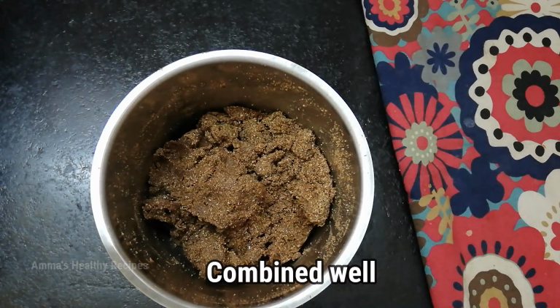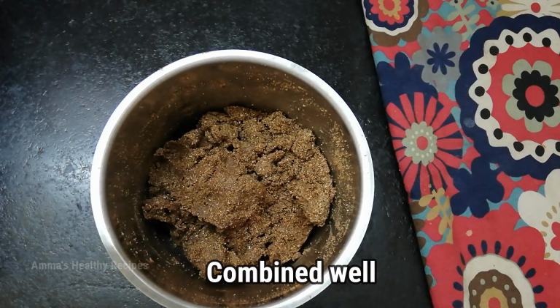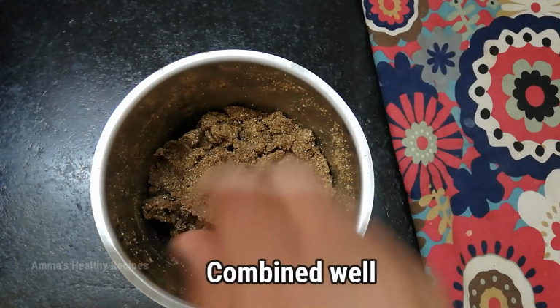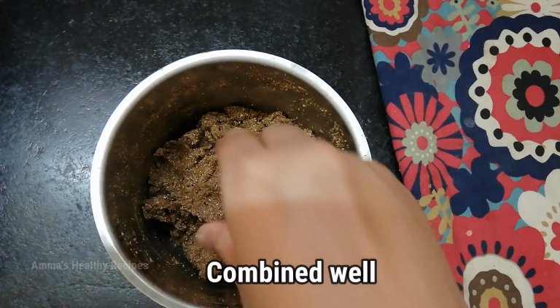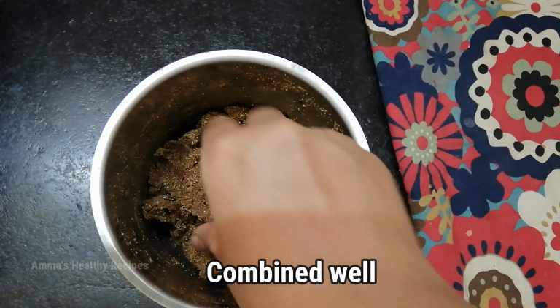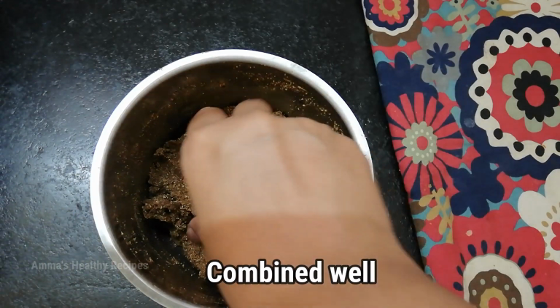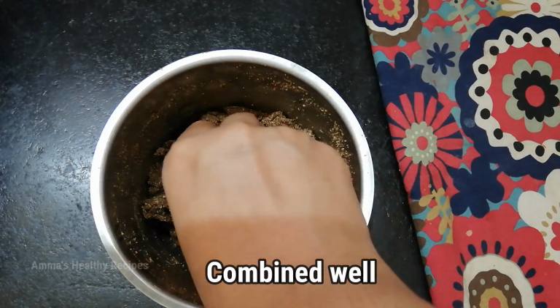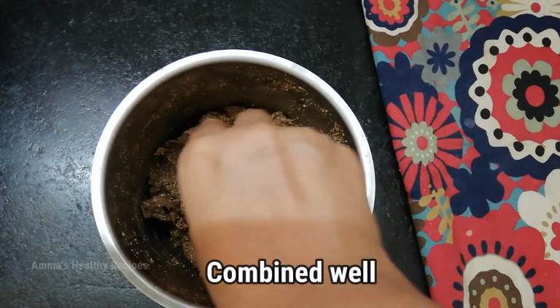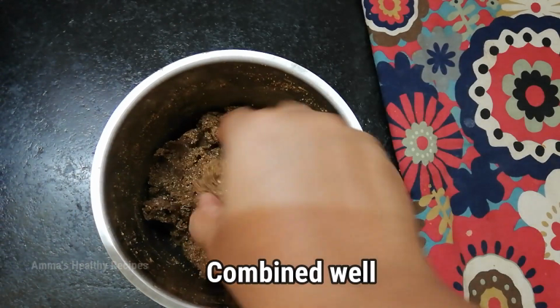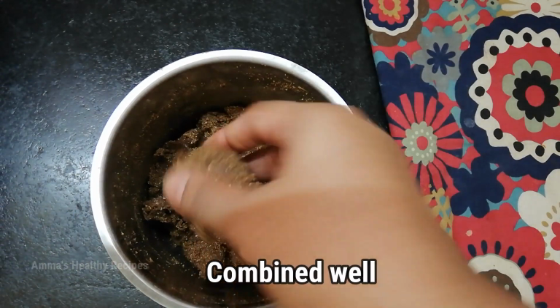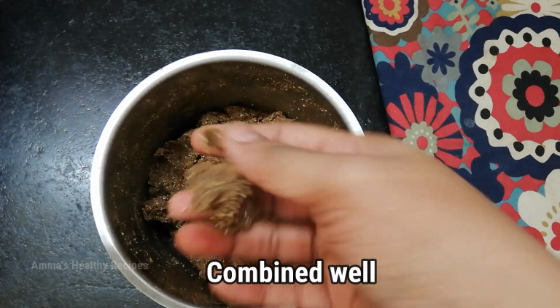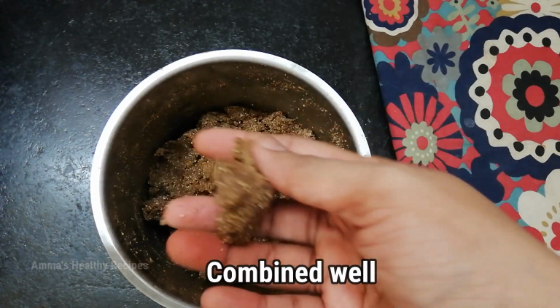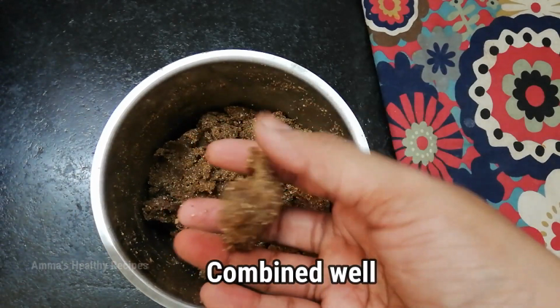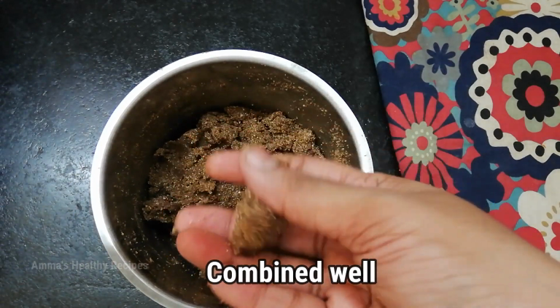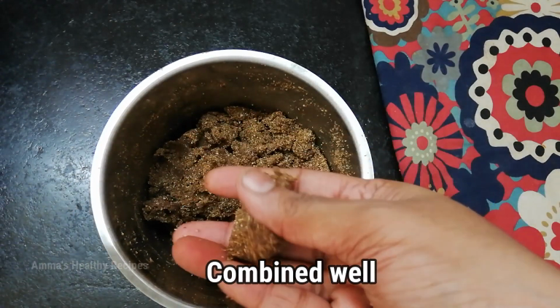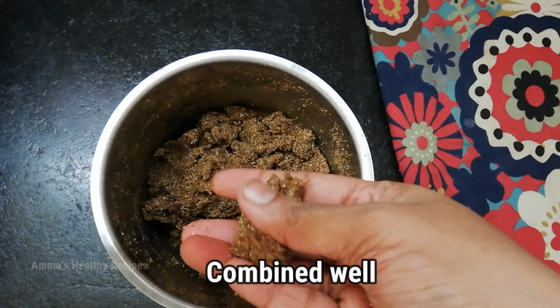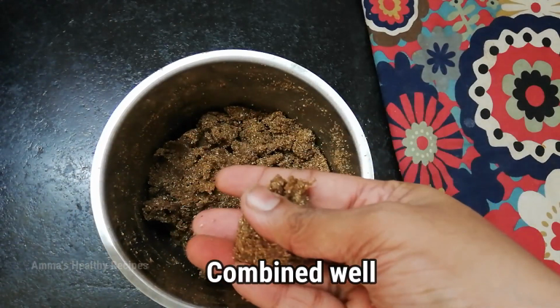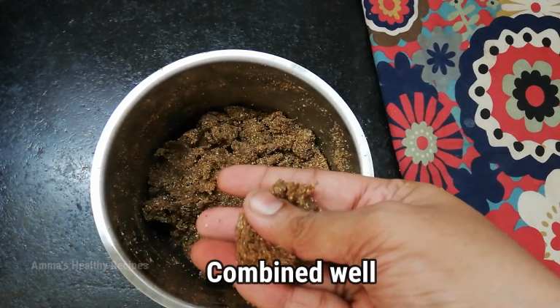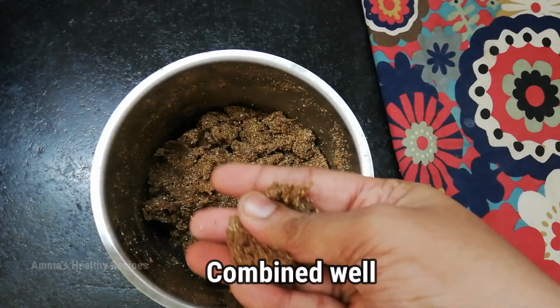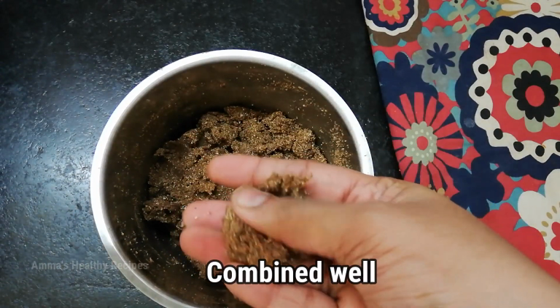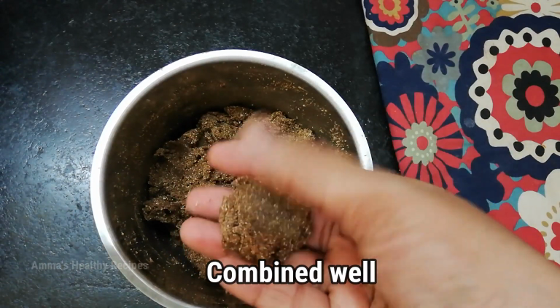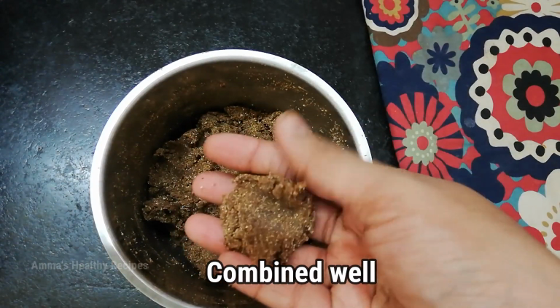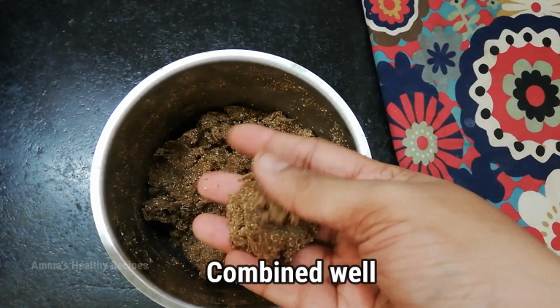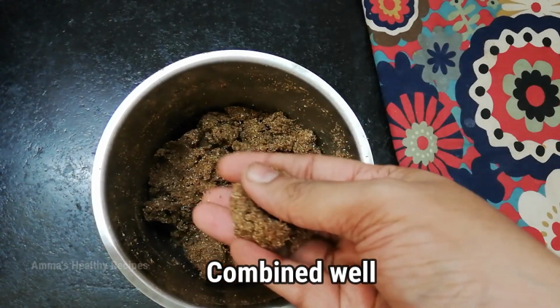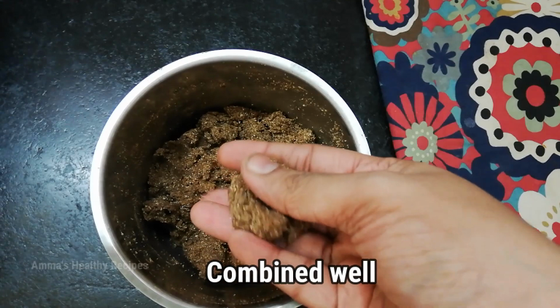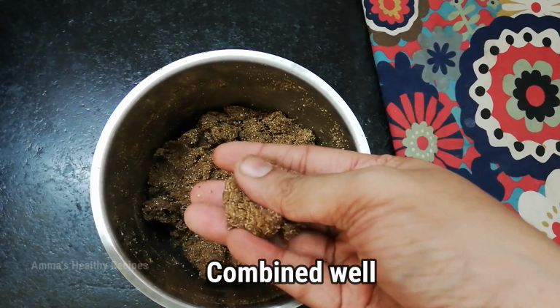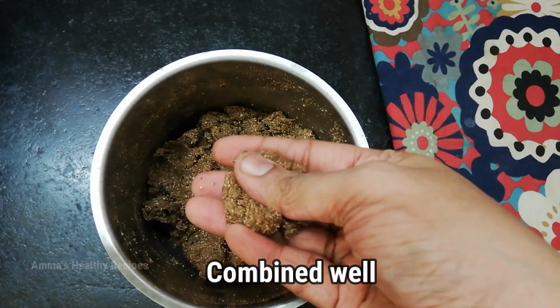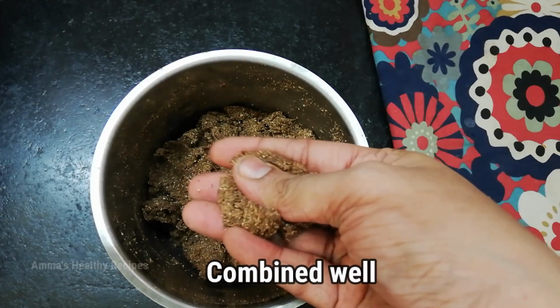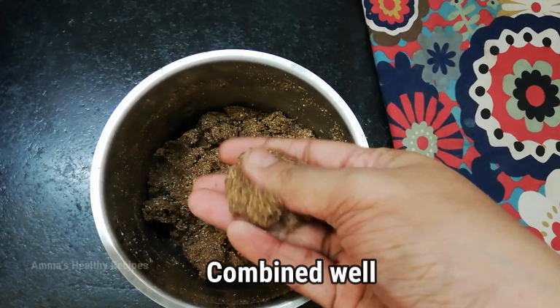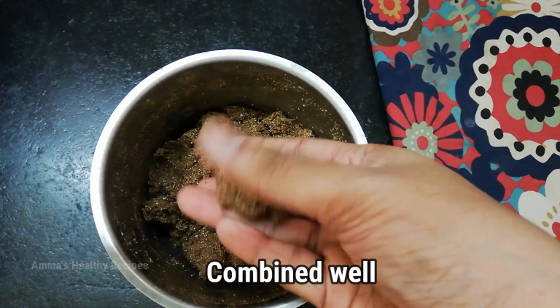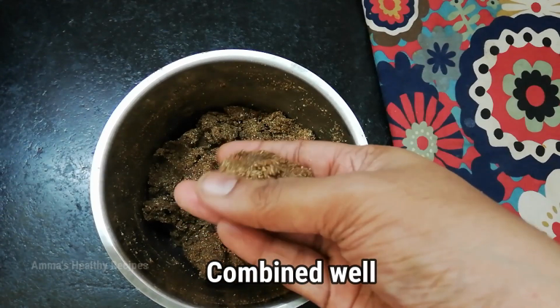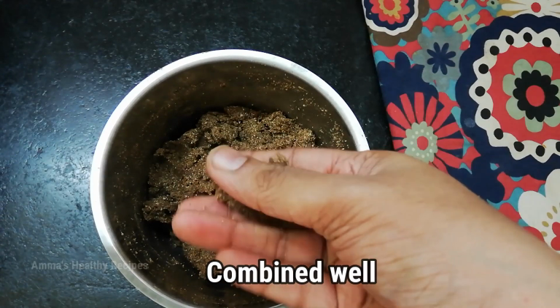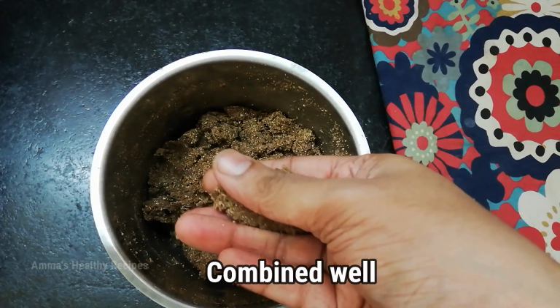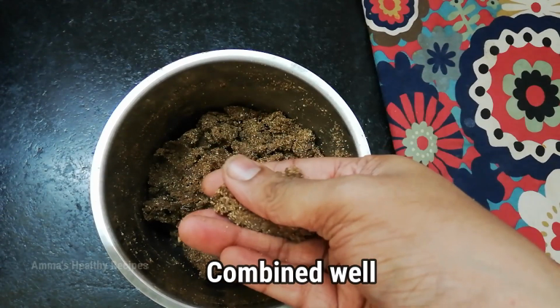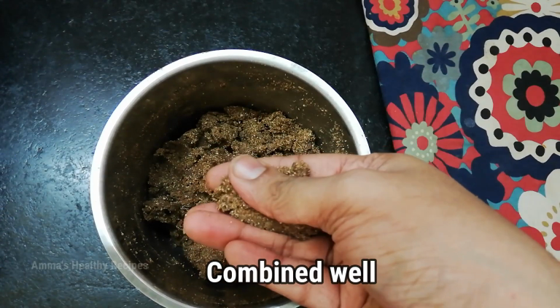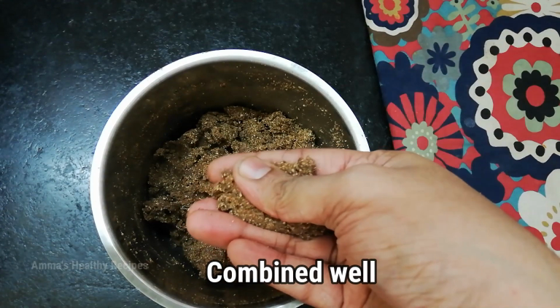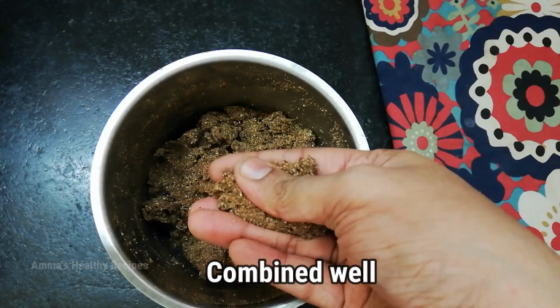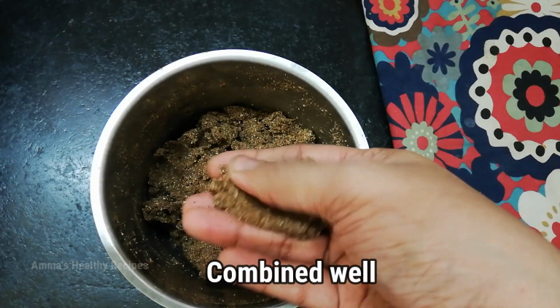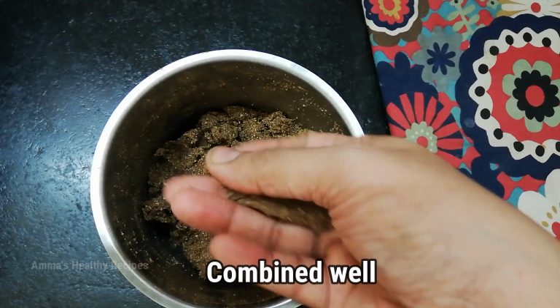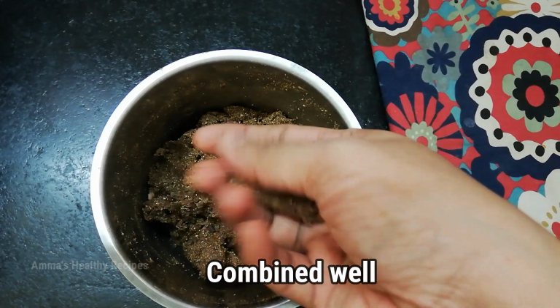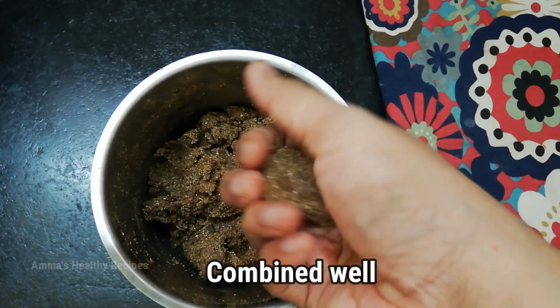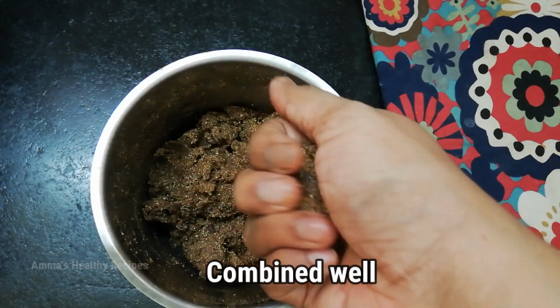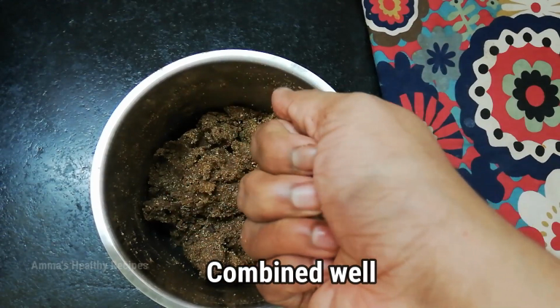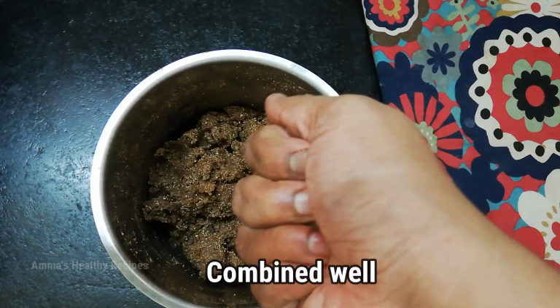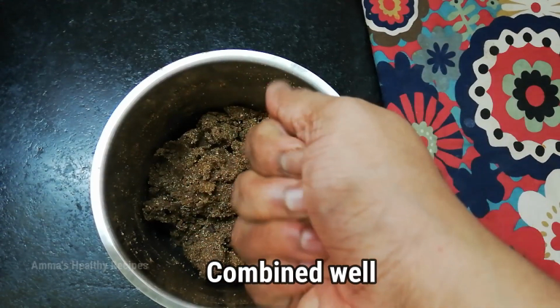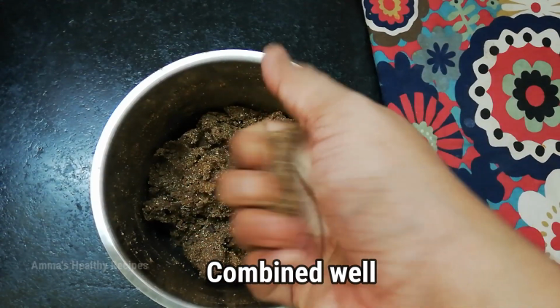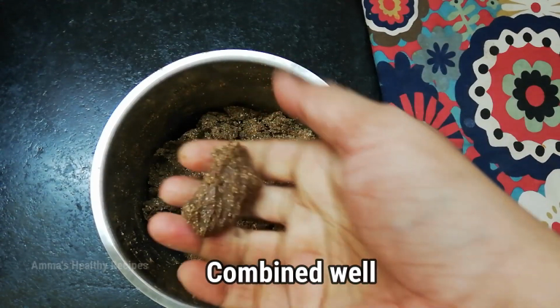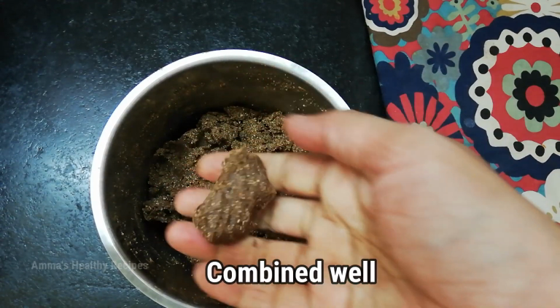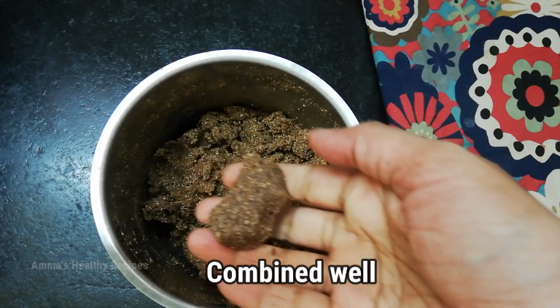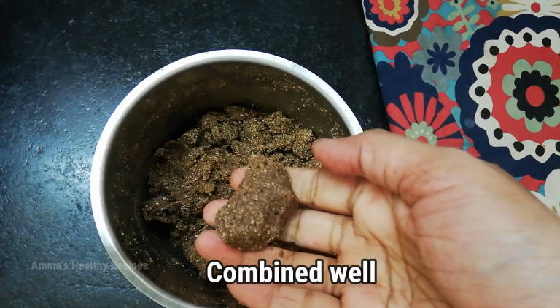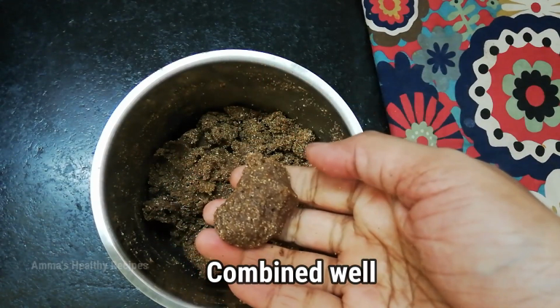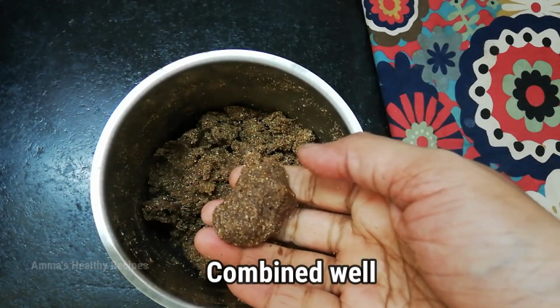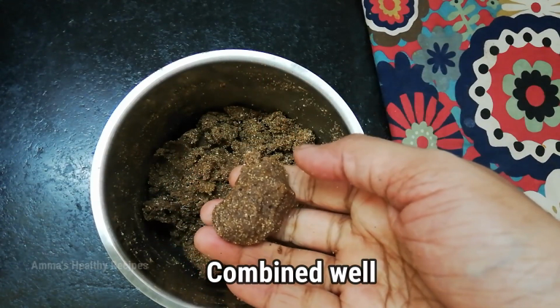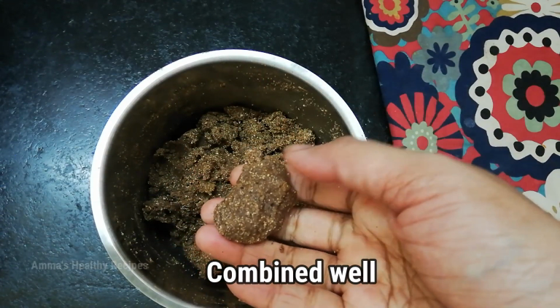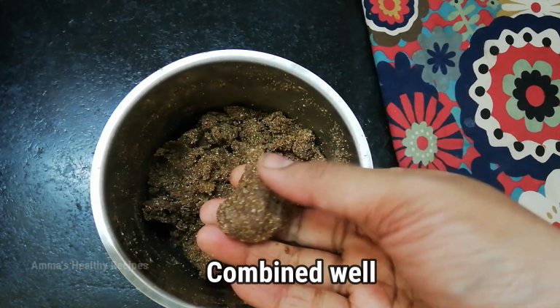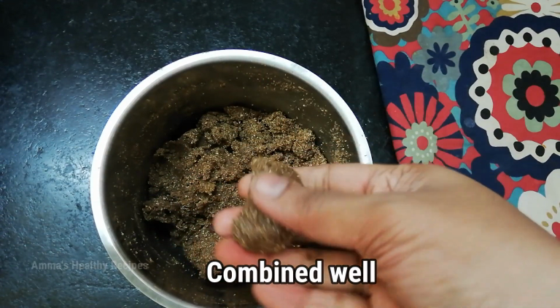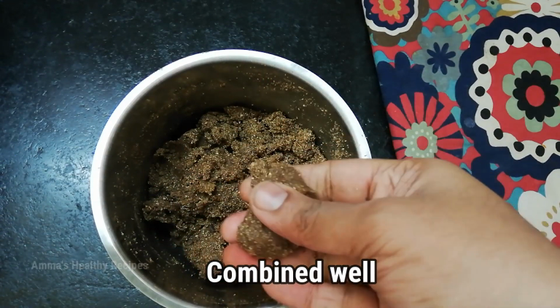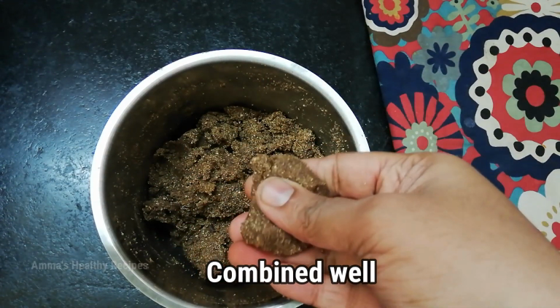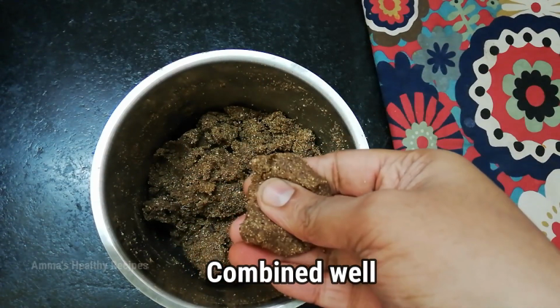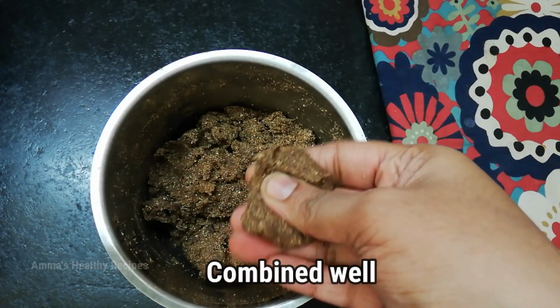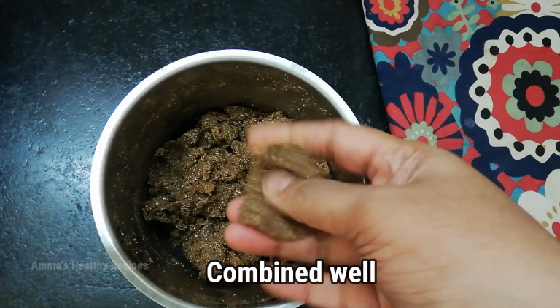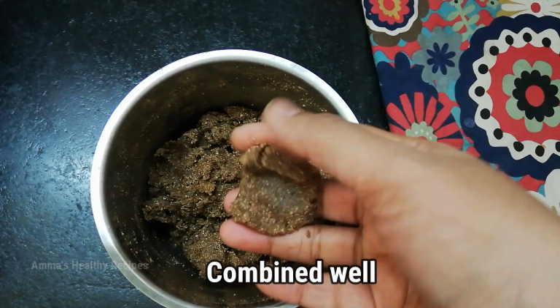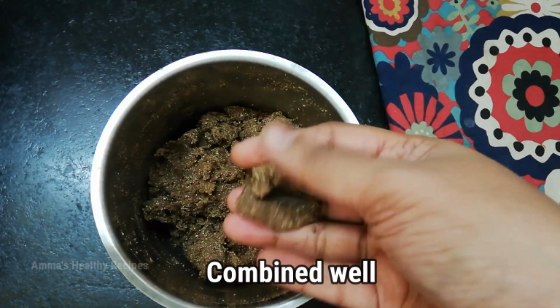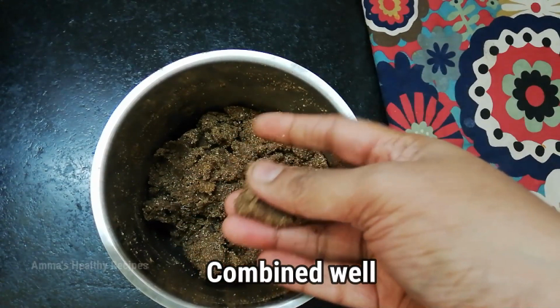The dates are combined well with the rest of the mixture. Now you can shape it into ladoos or any shape you want.